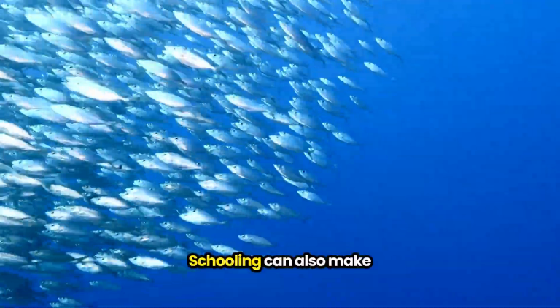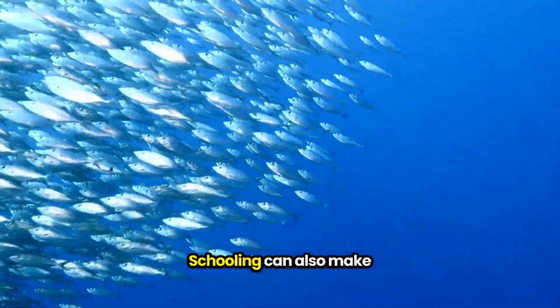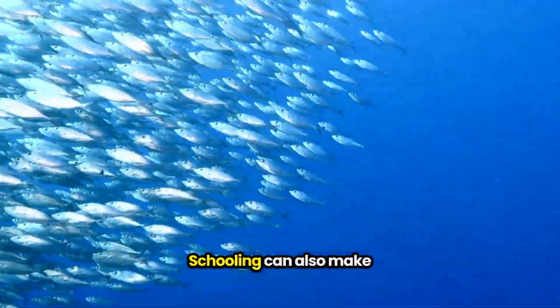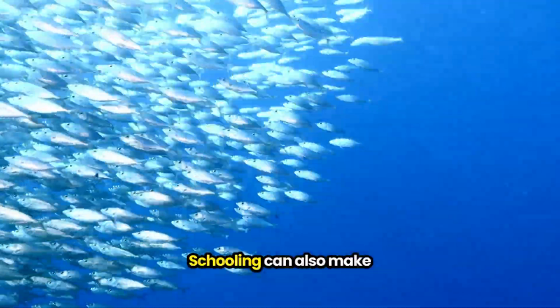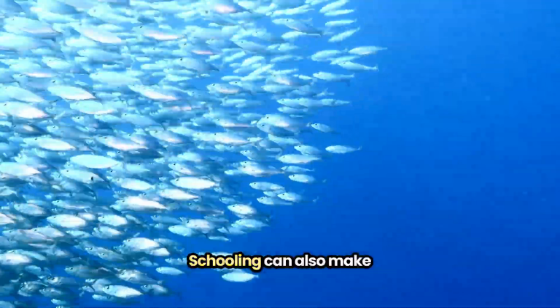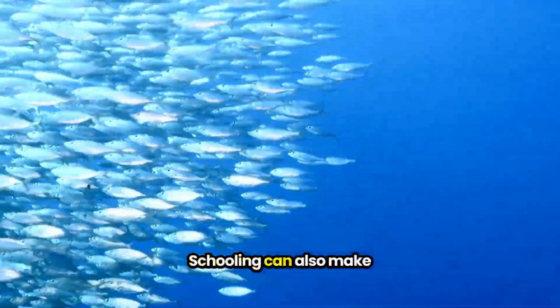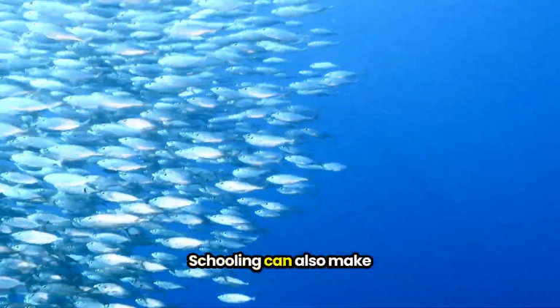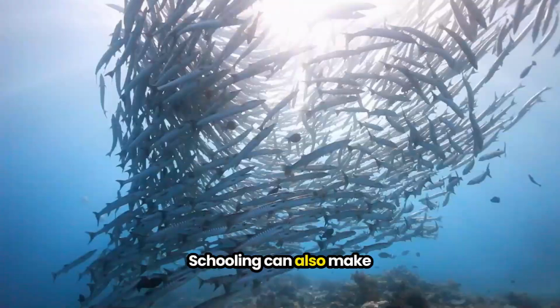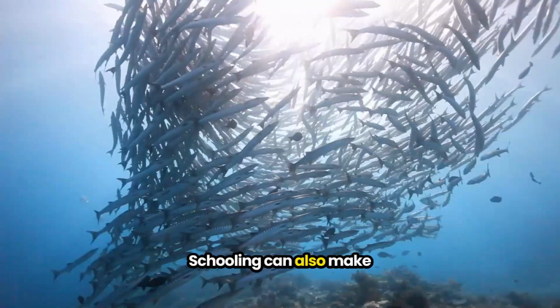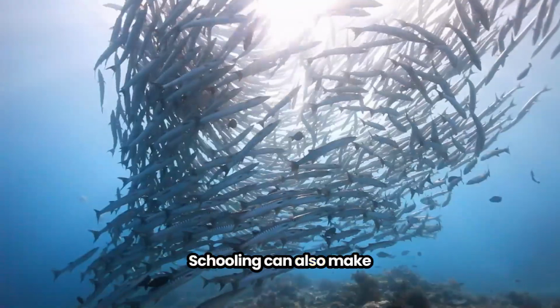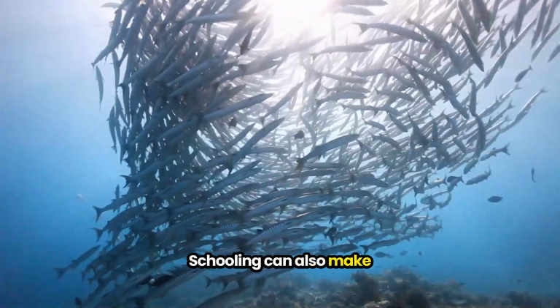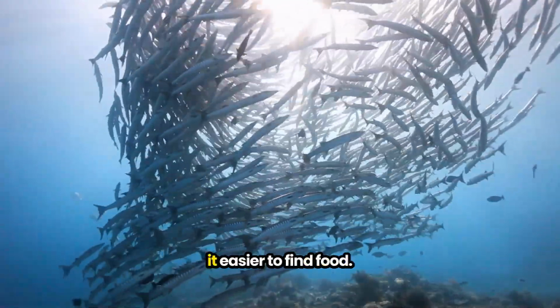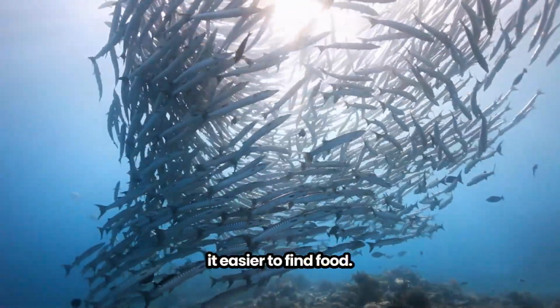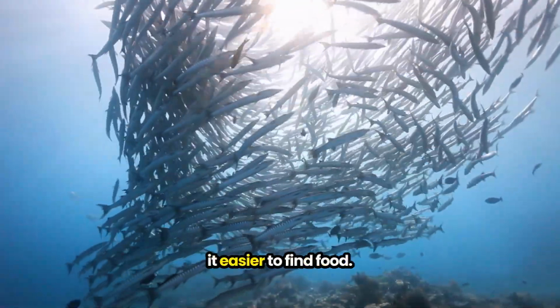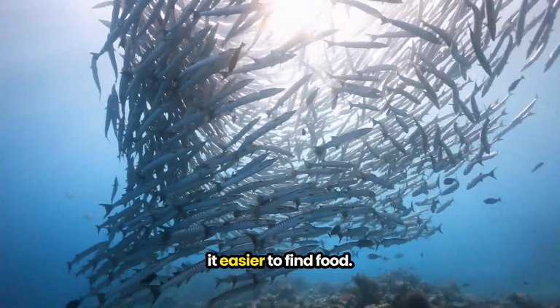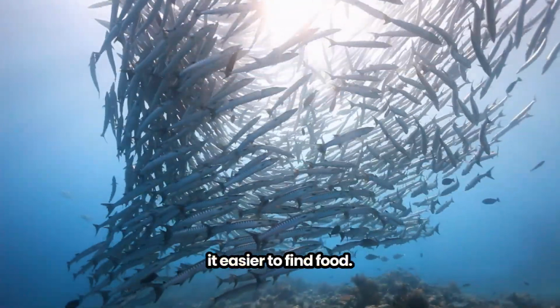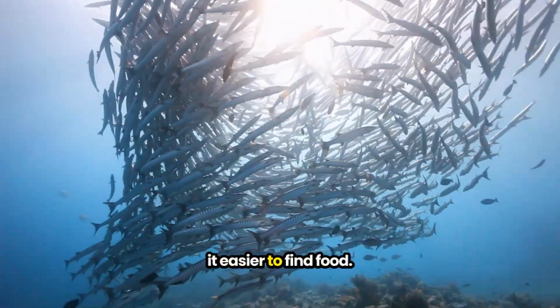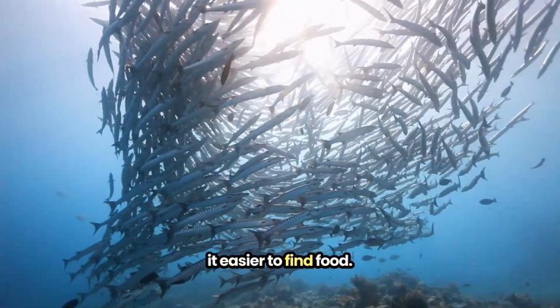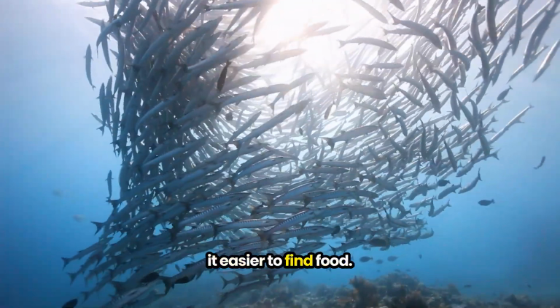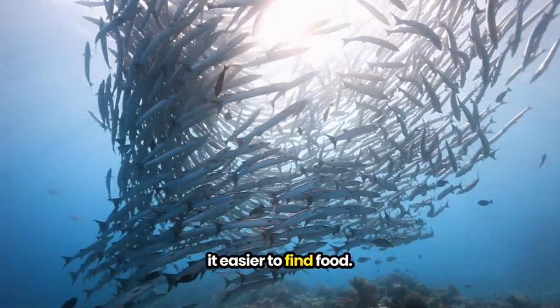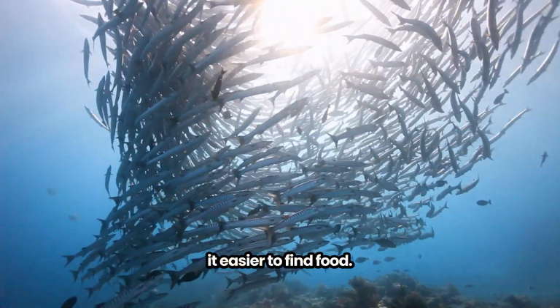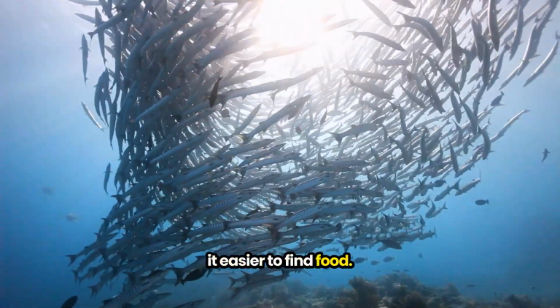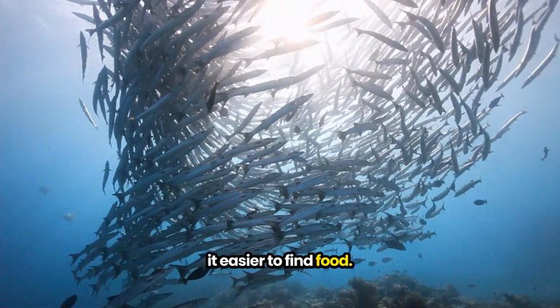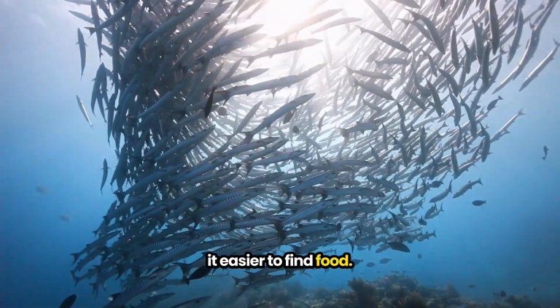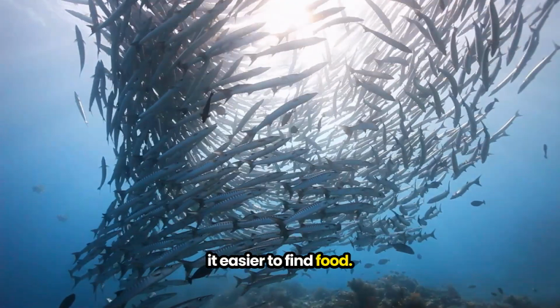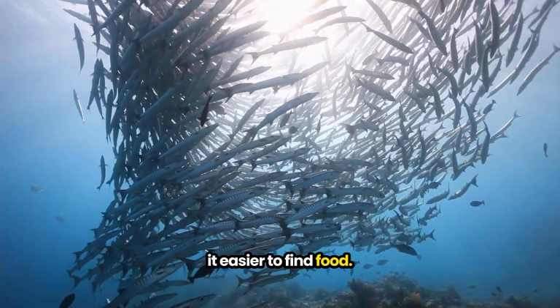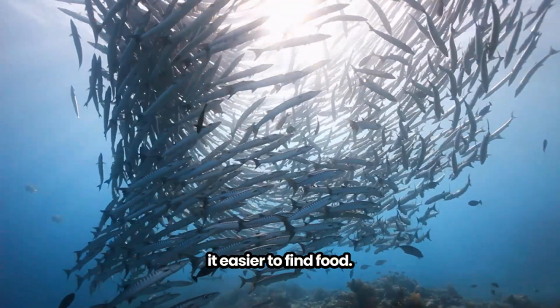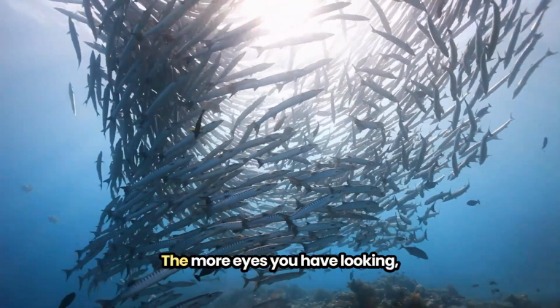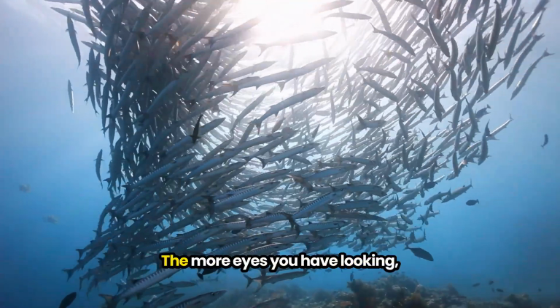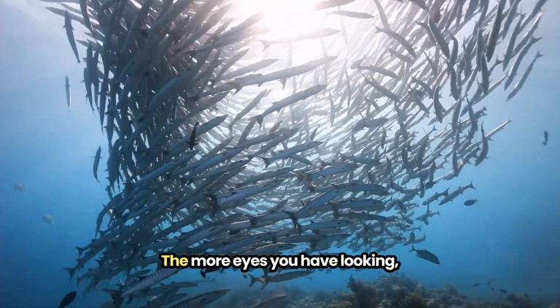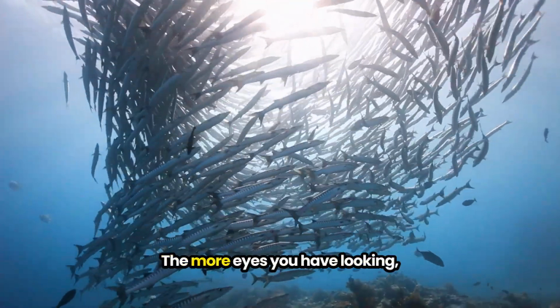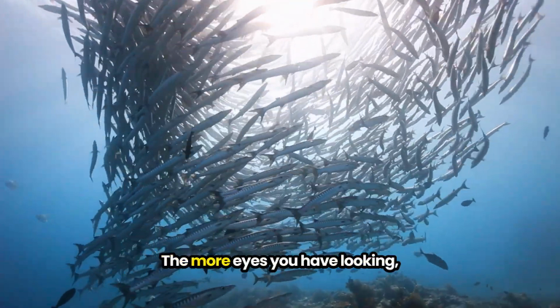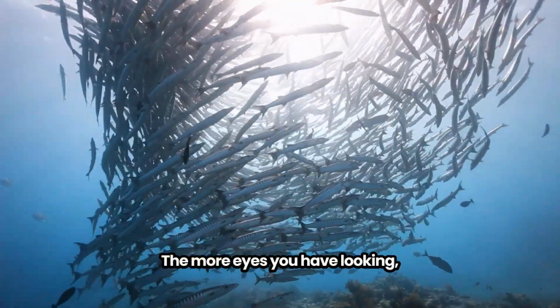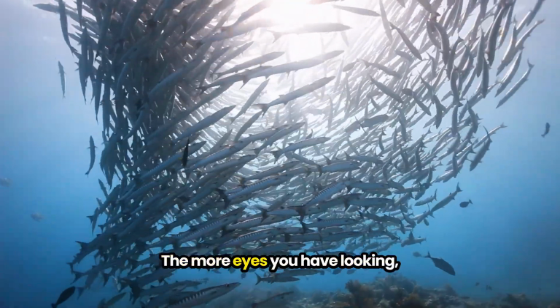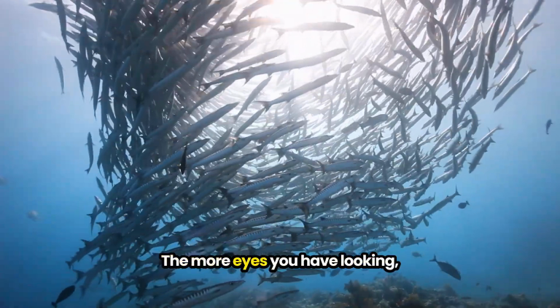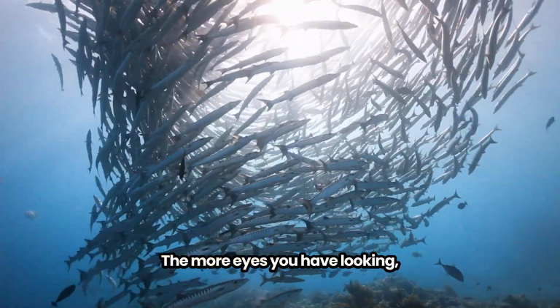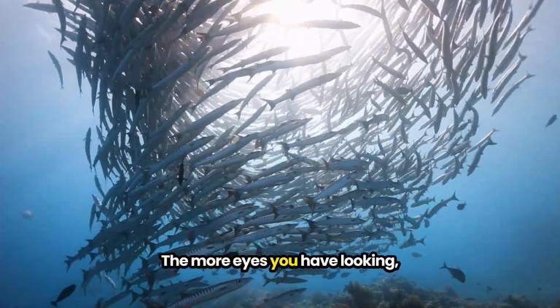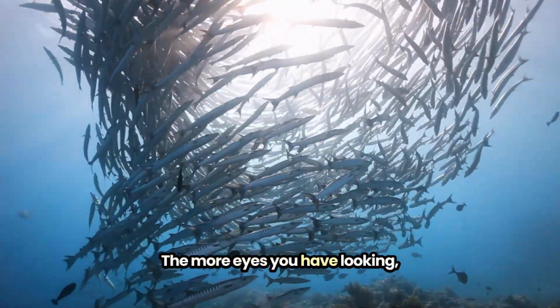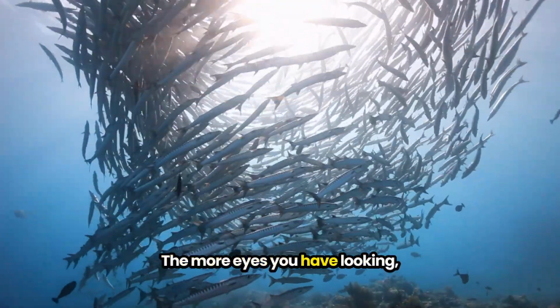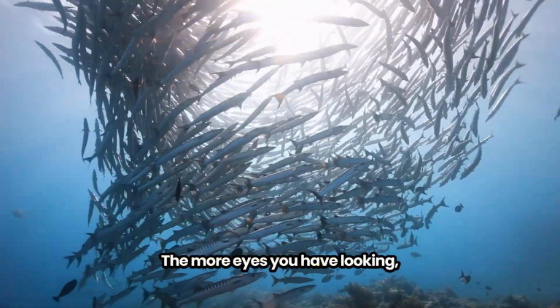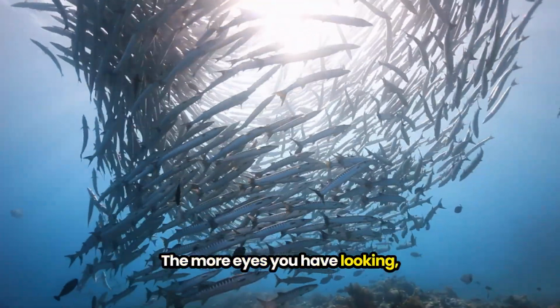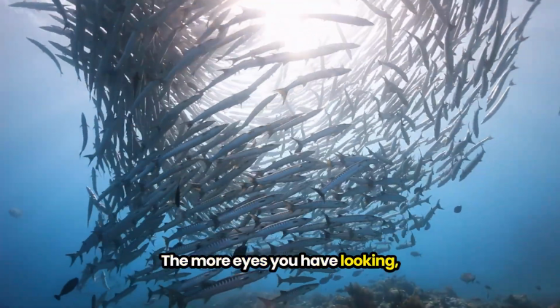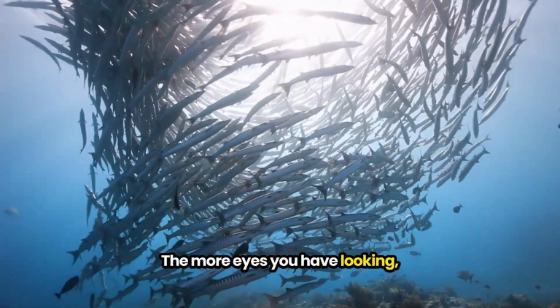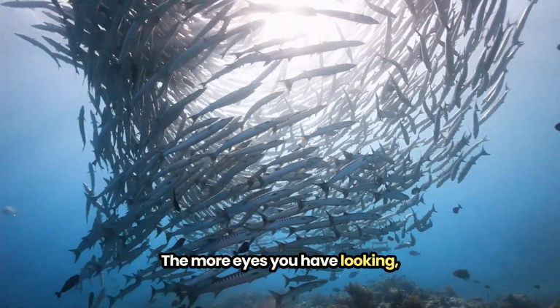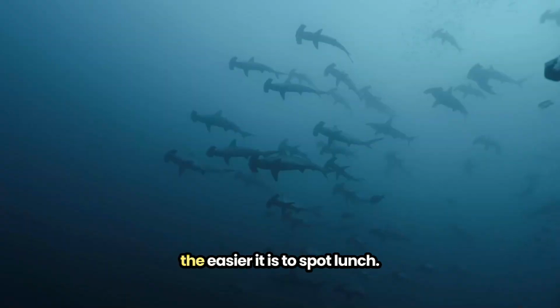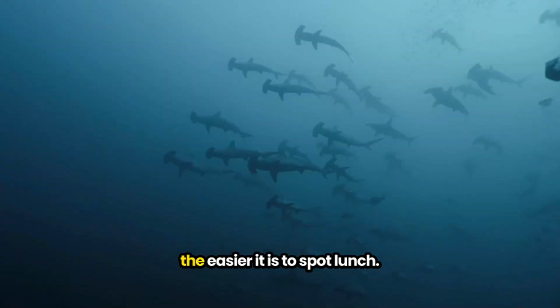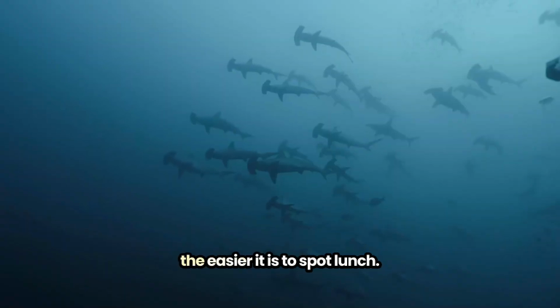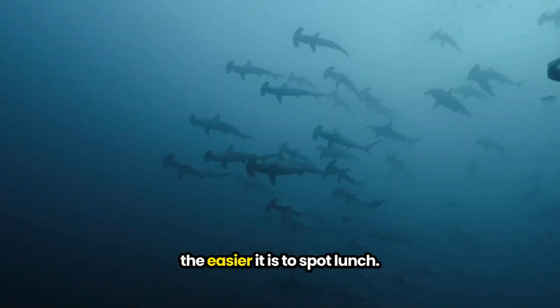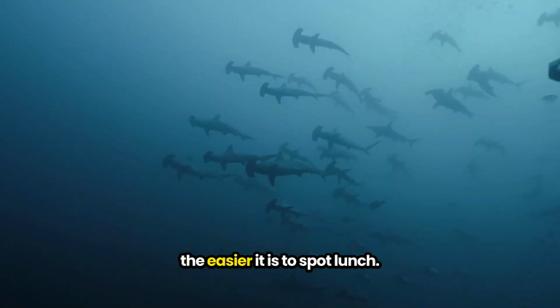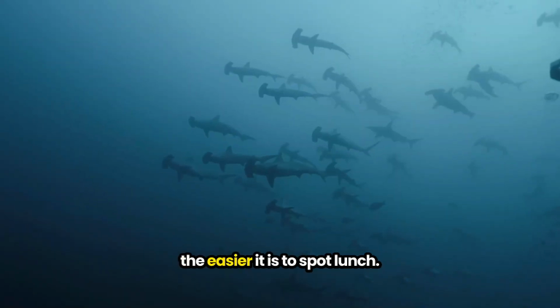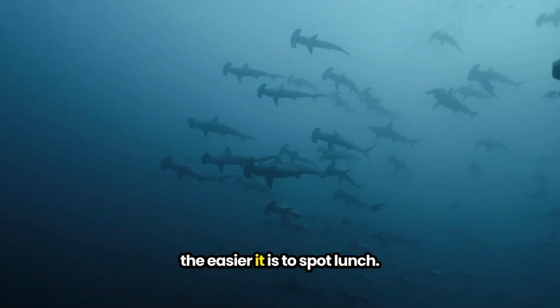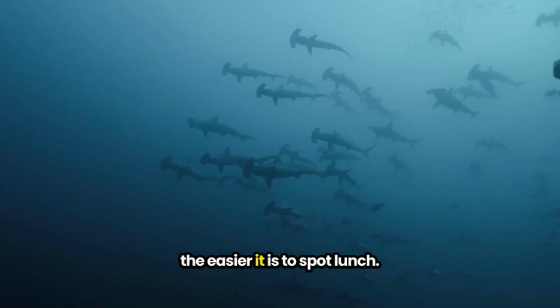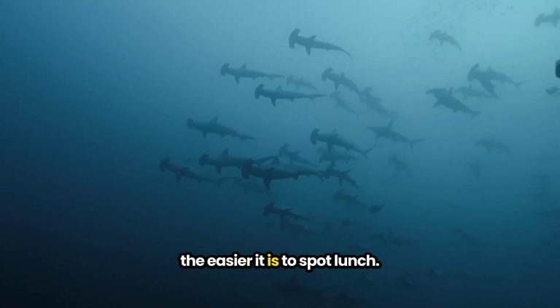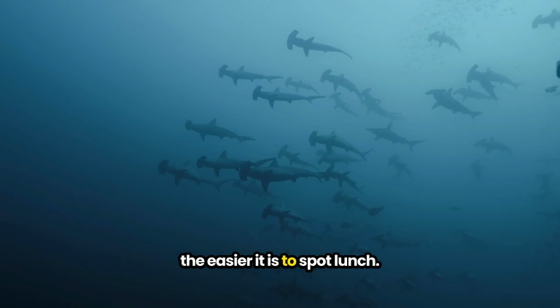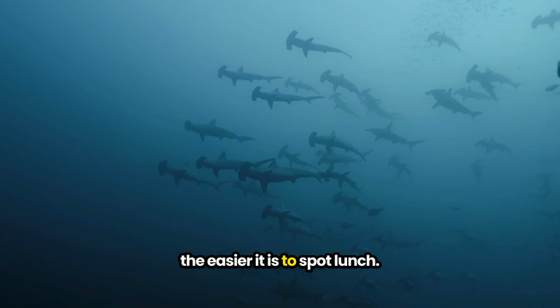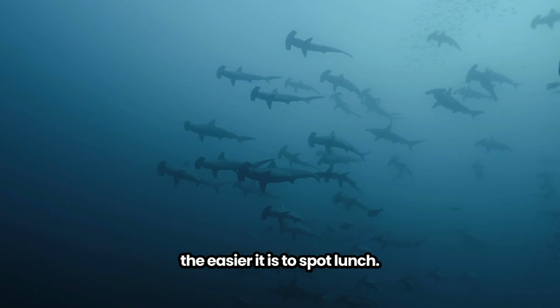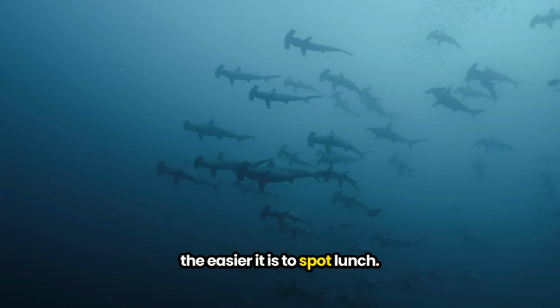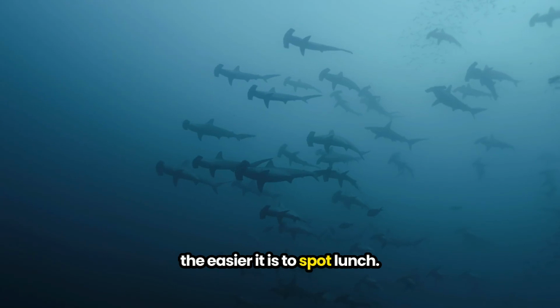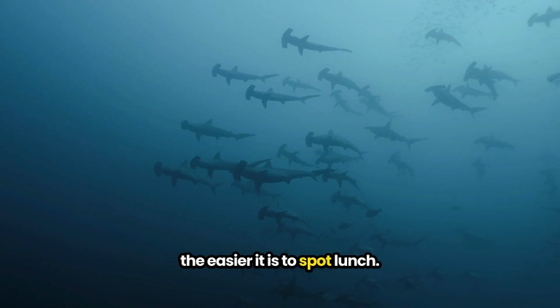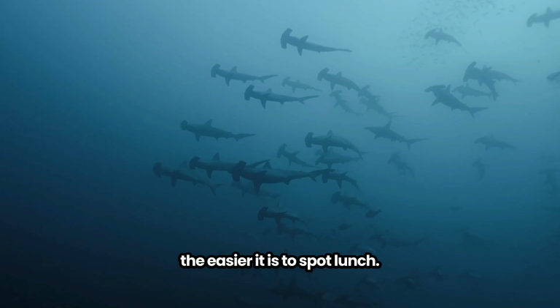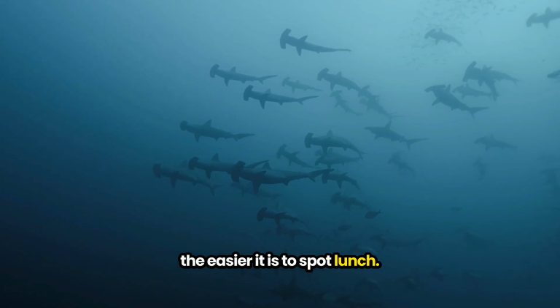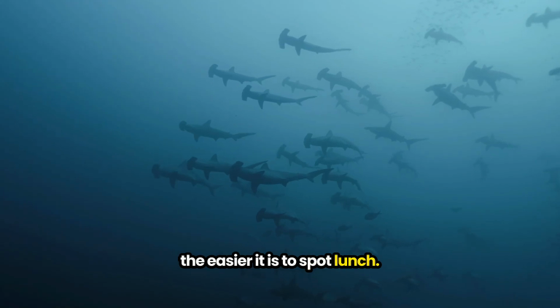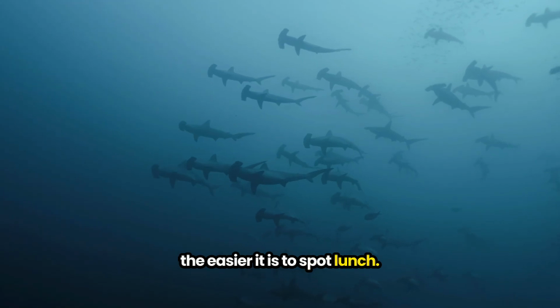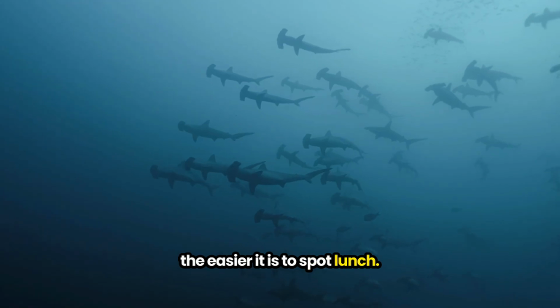Schooling can also make it easier to find food. The more eyes you have looking, the easier it is to spot lunch.